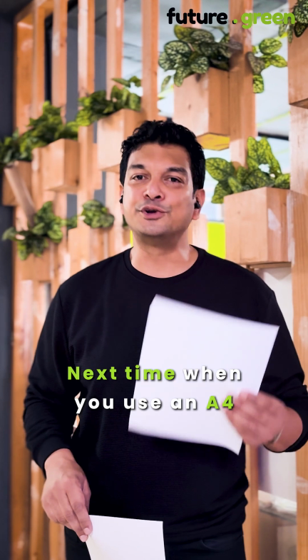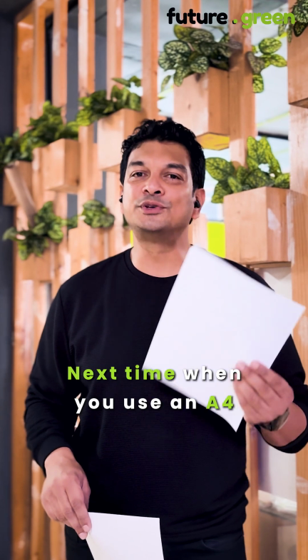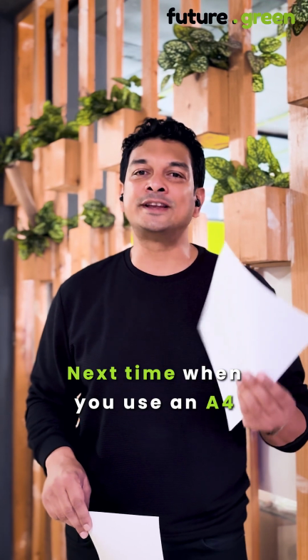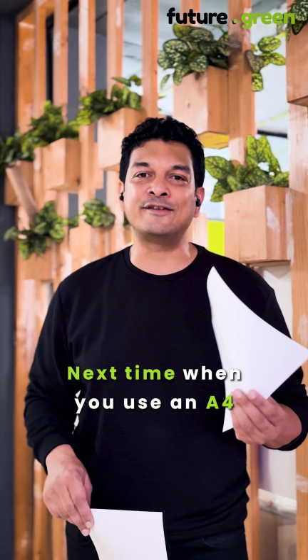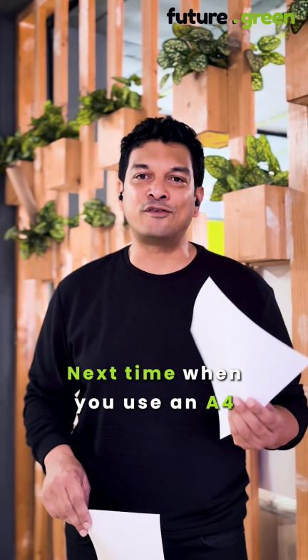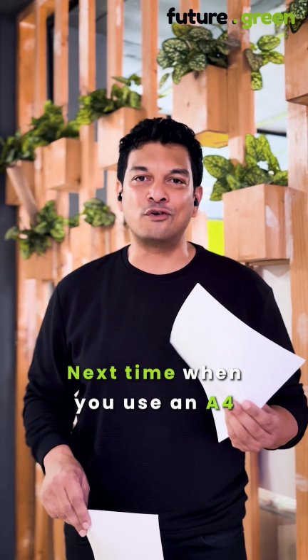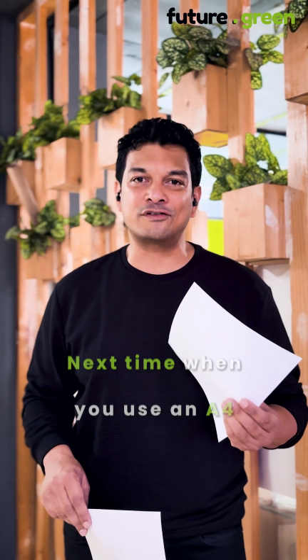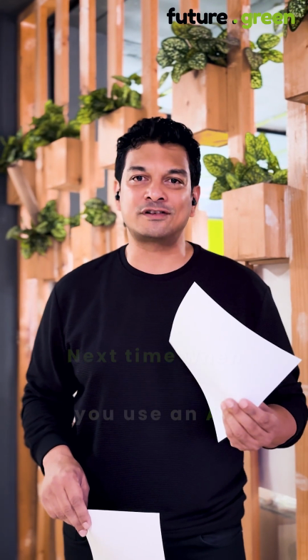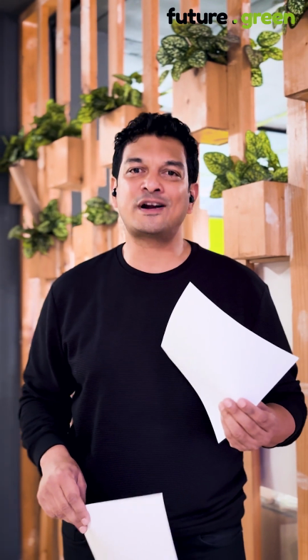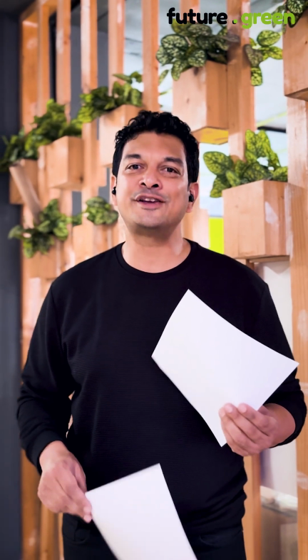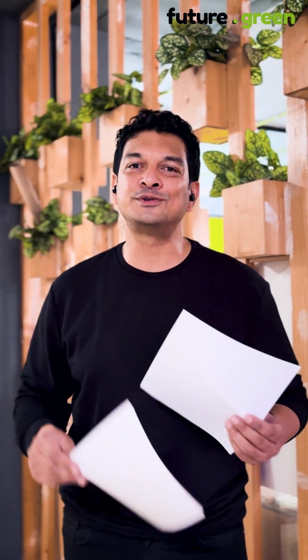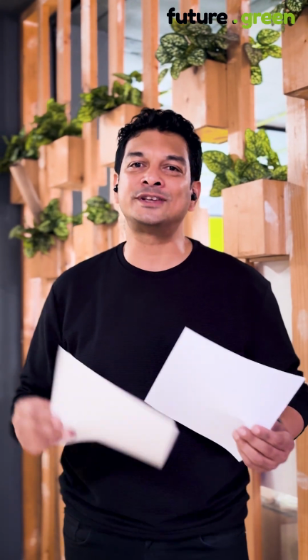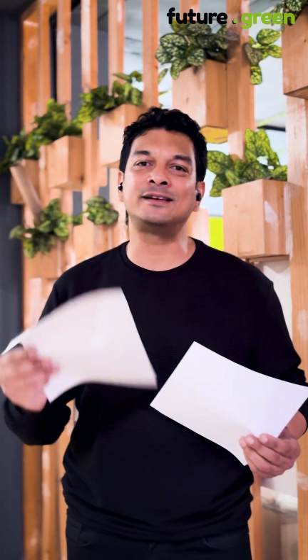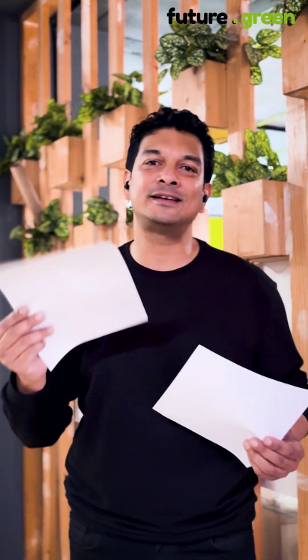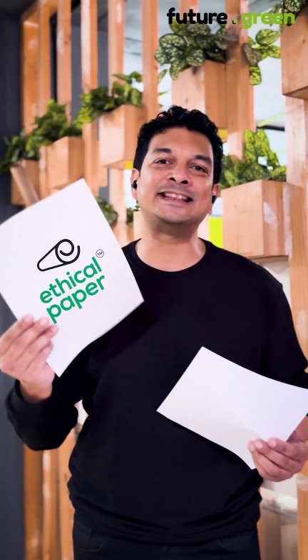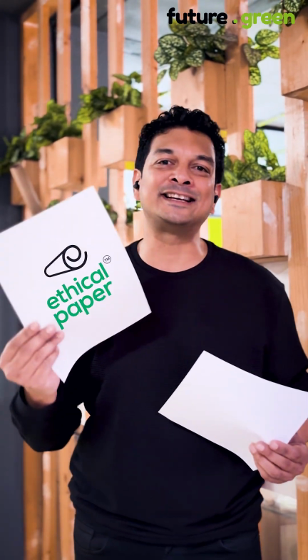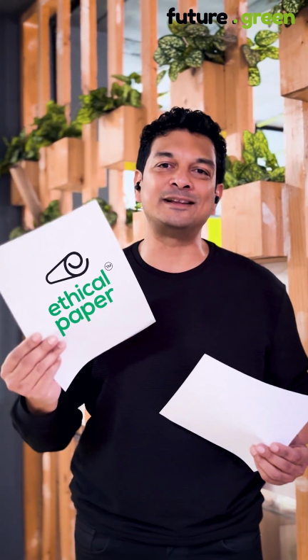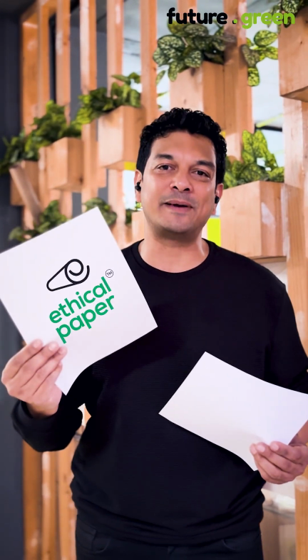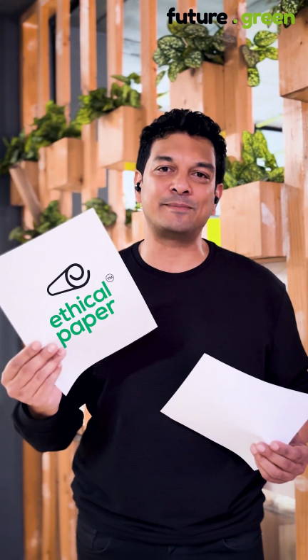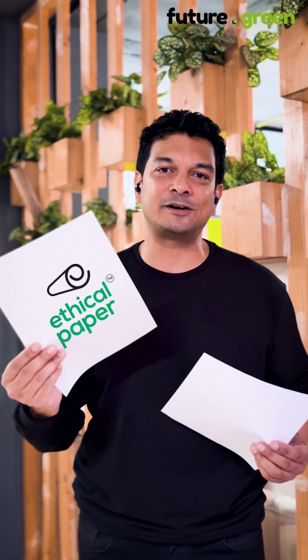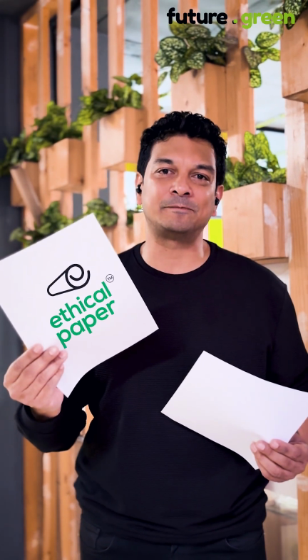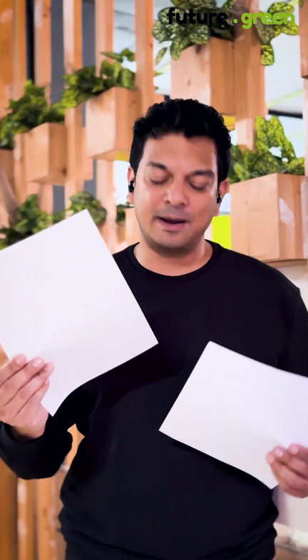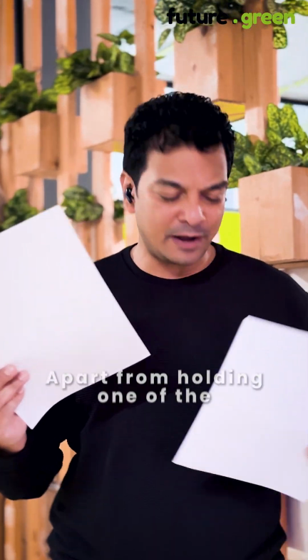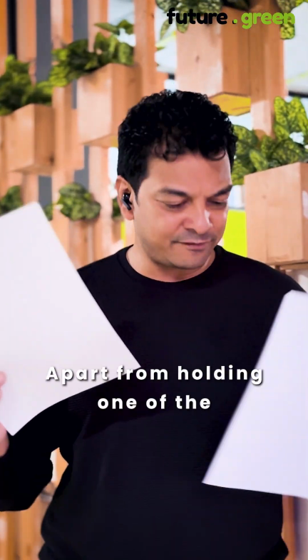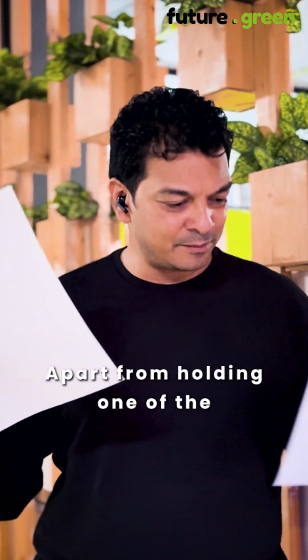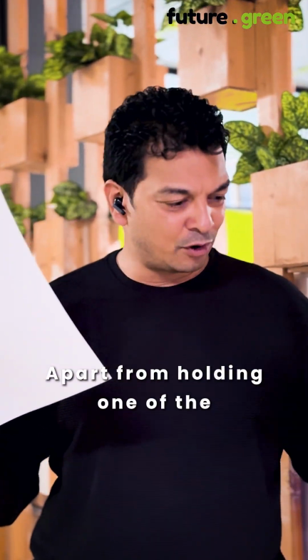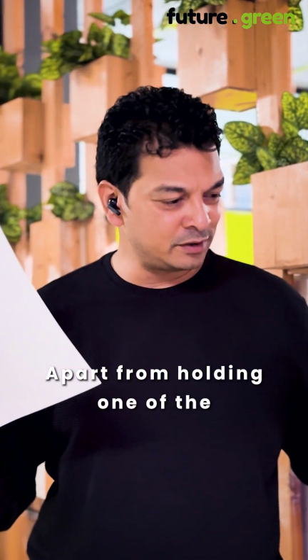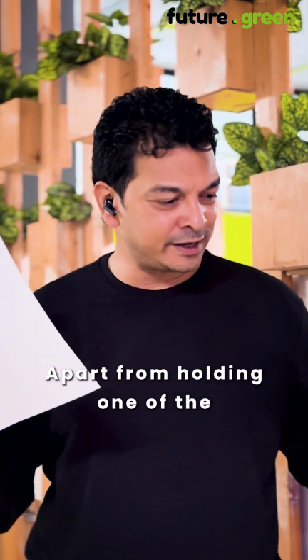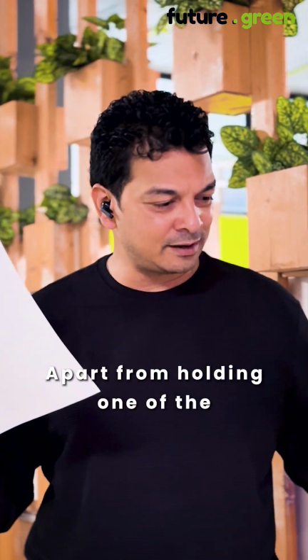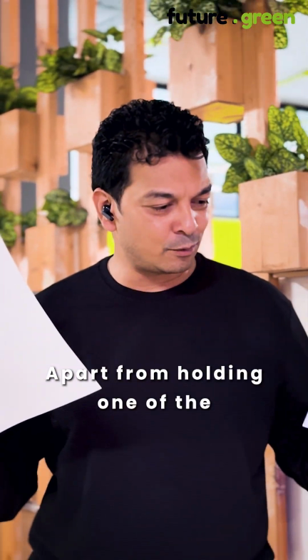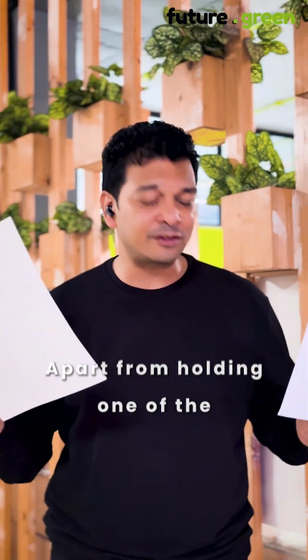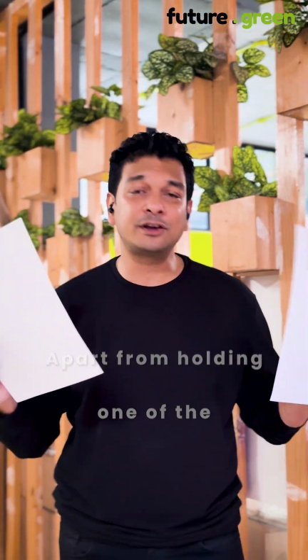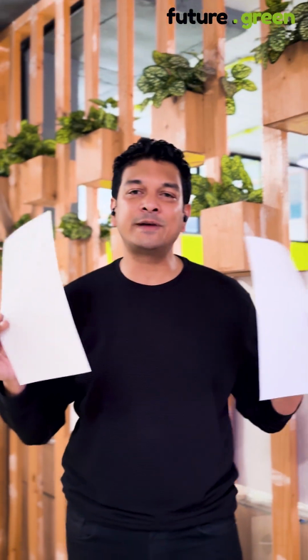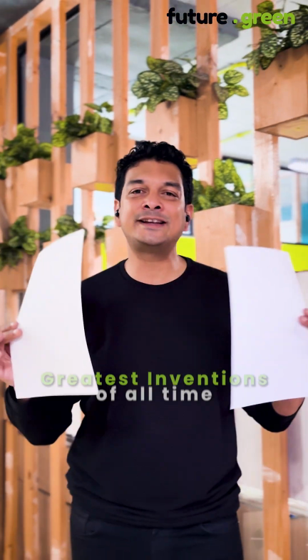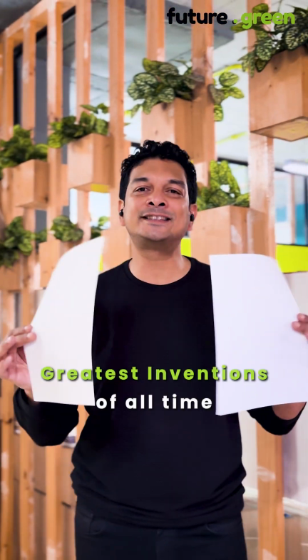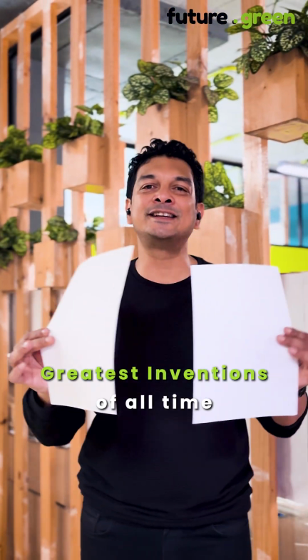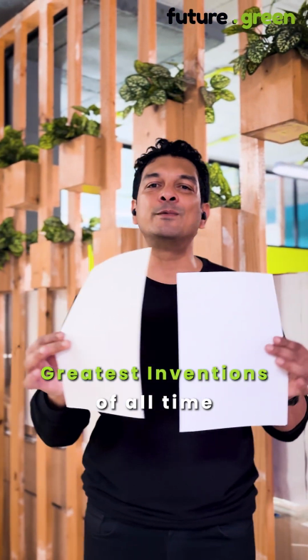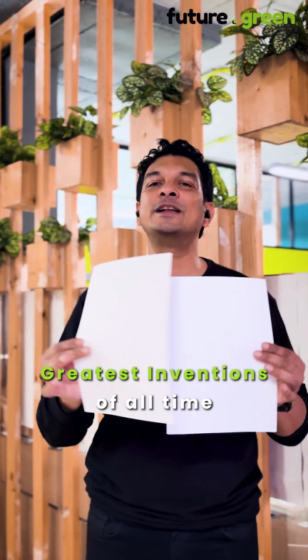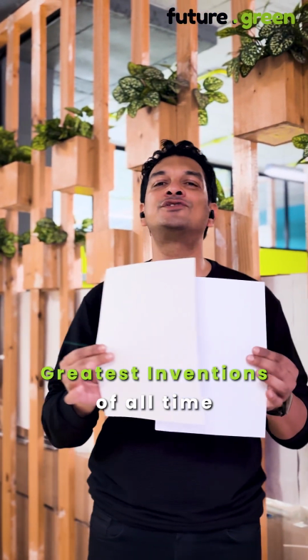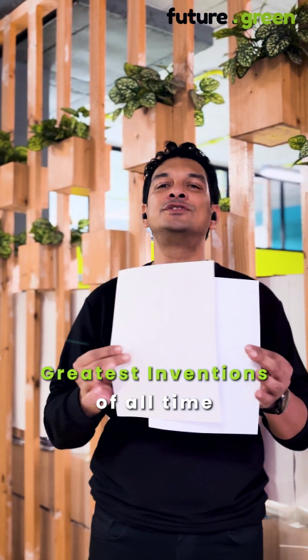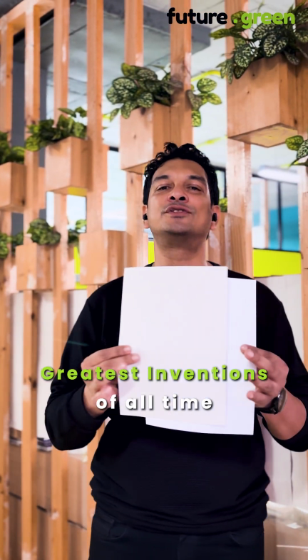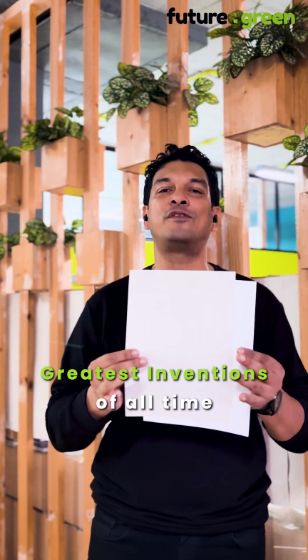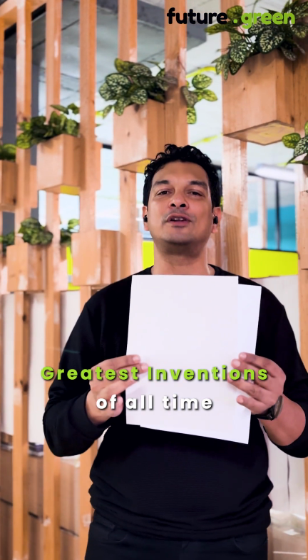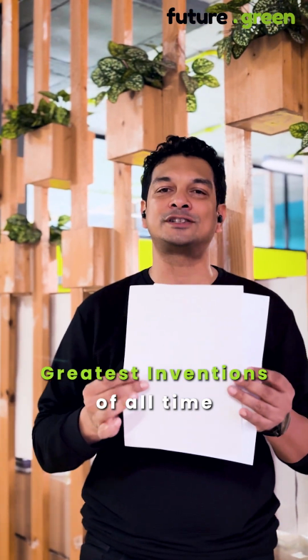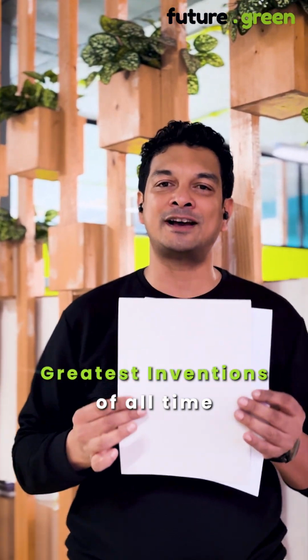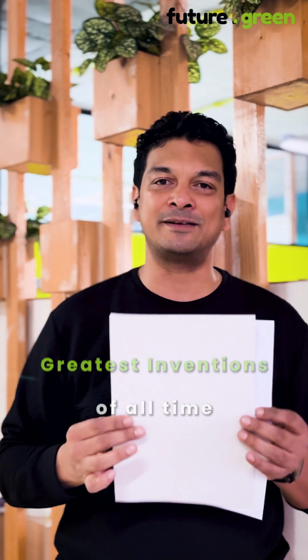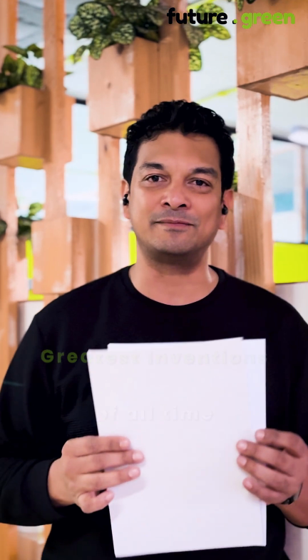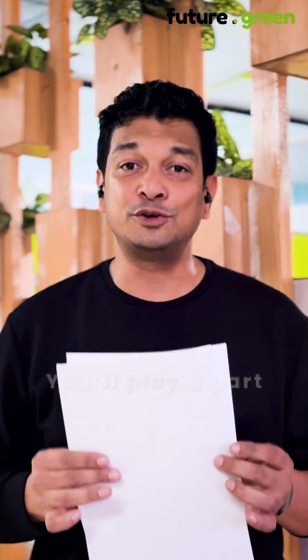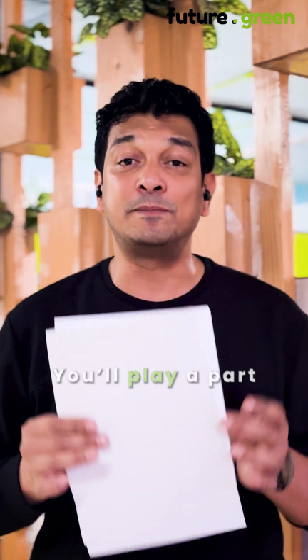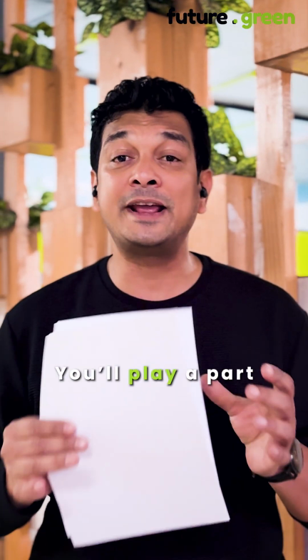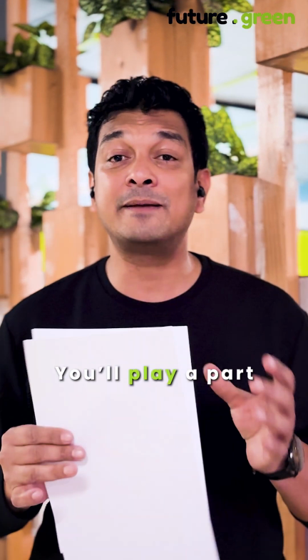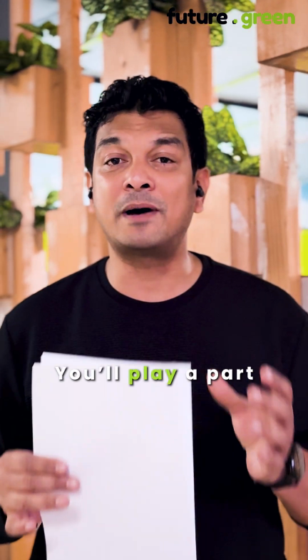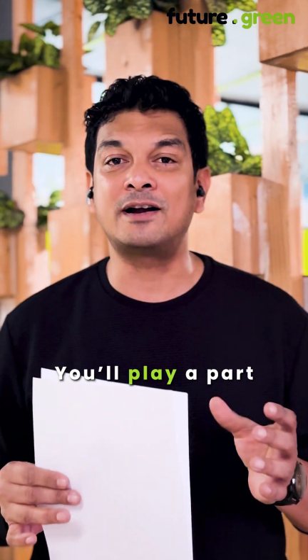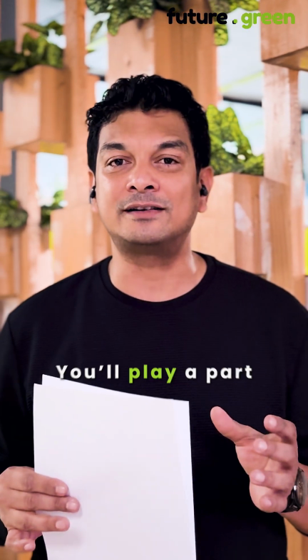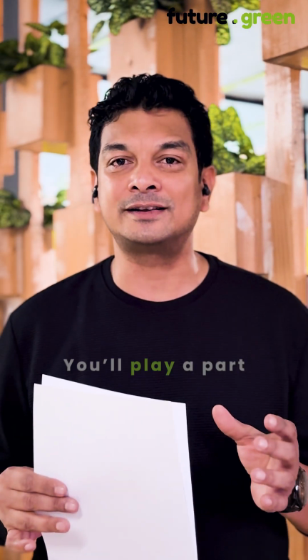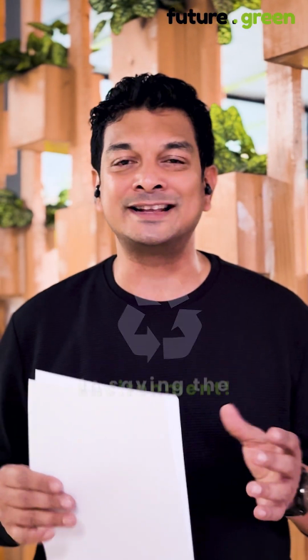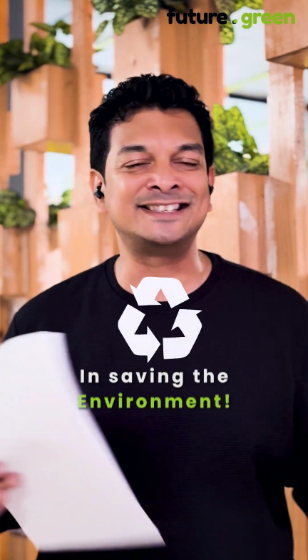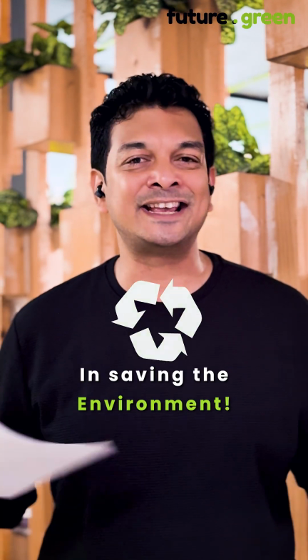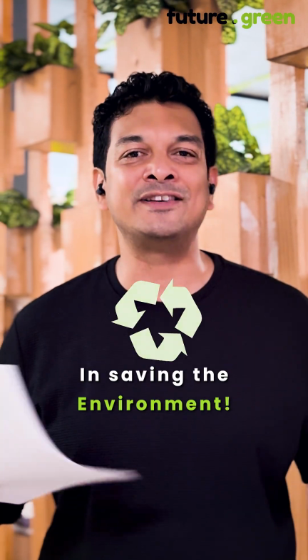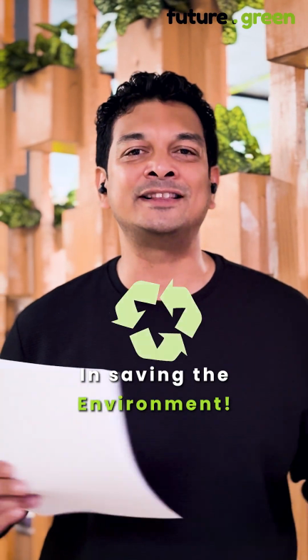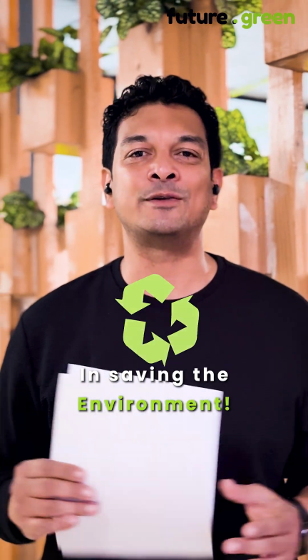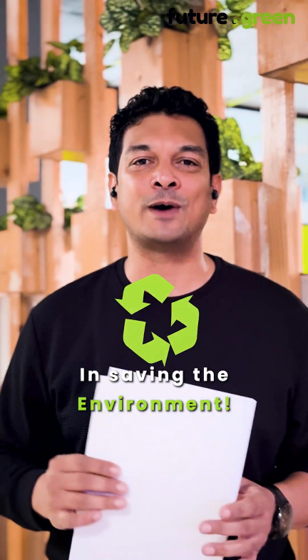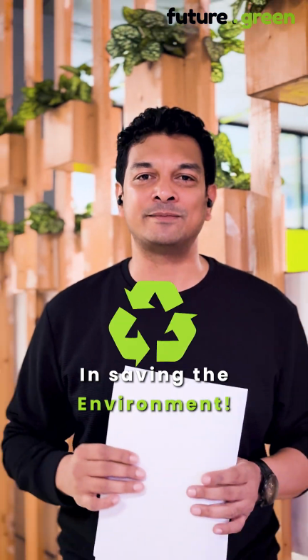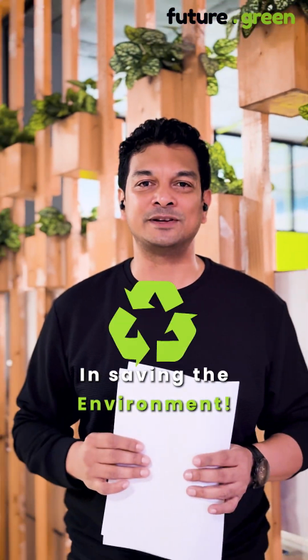Next time, when you use an A4, try using ethical paper. Apart from holding one of the greatest inventions of all time, you play a part in saving the environment.